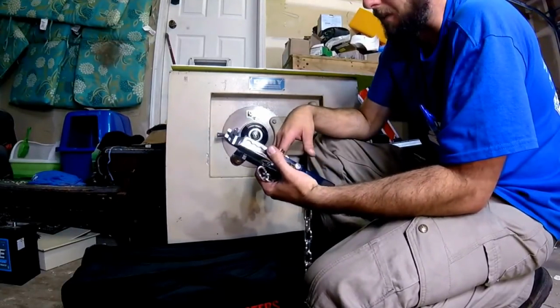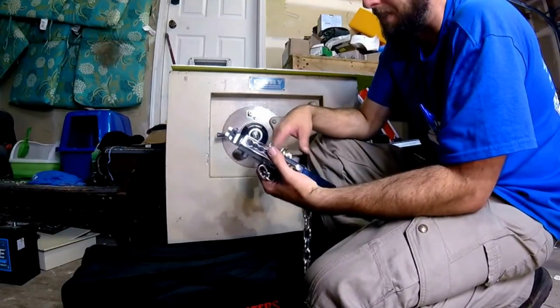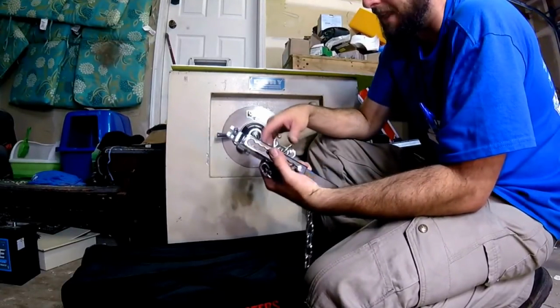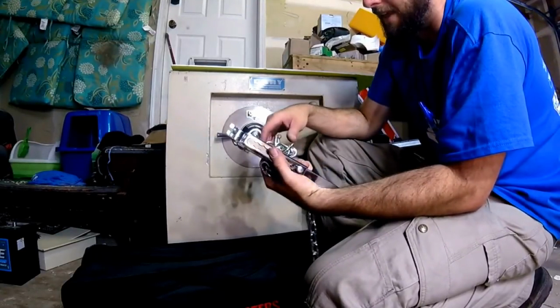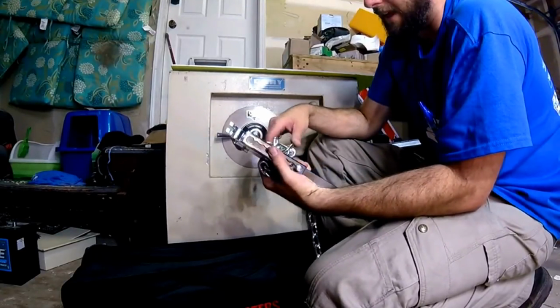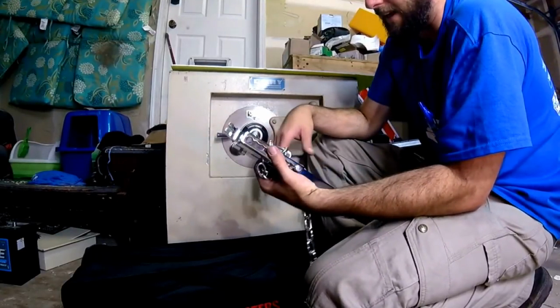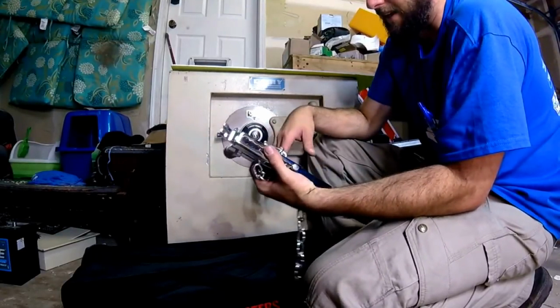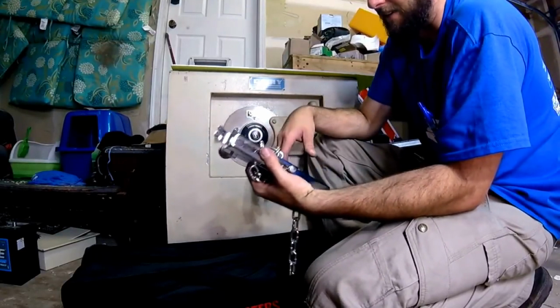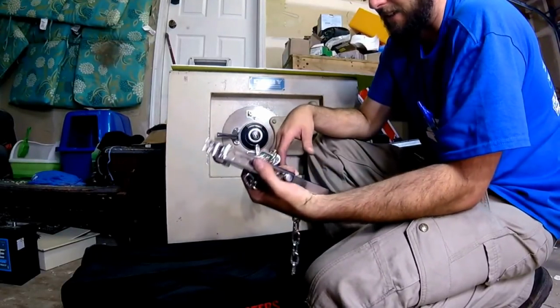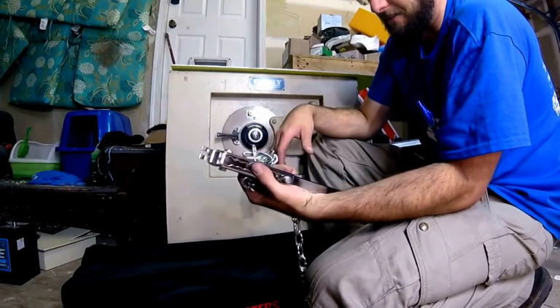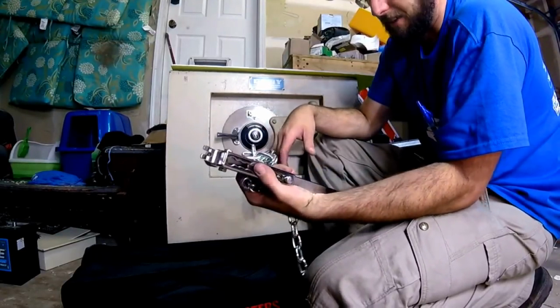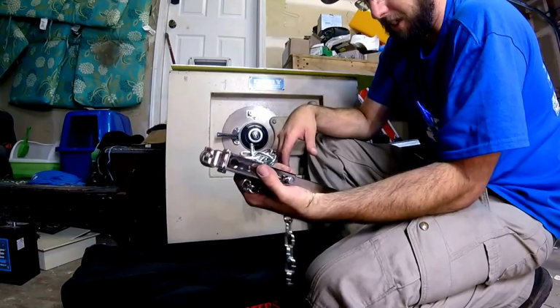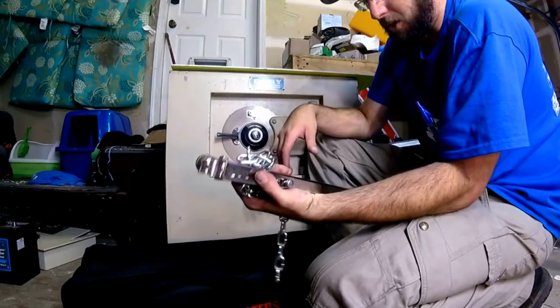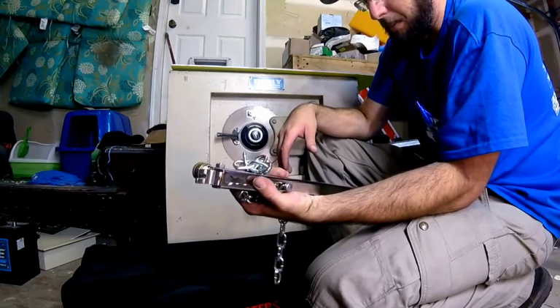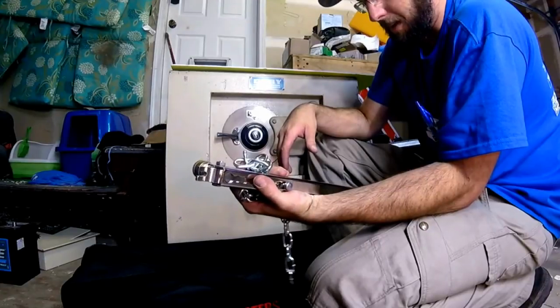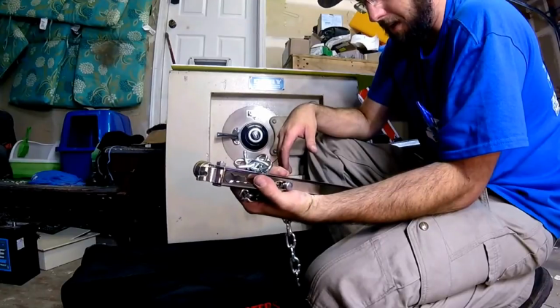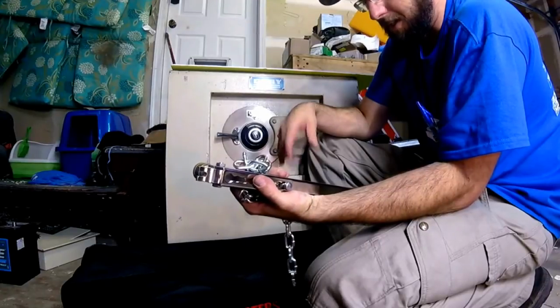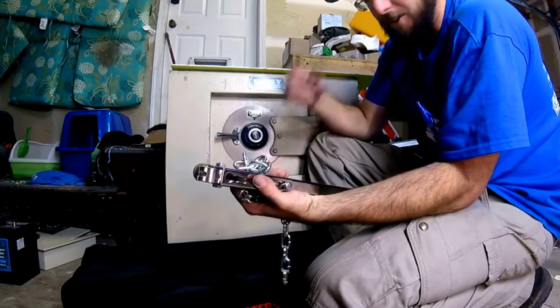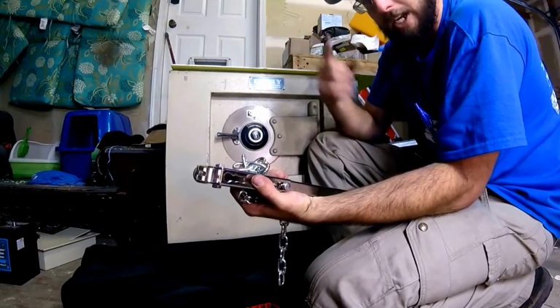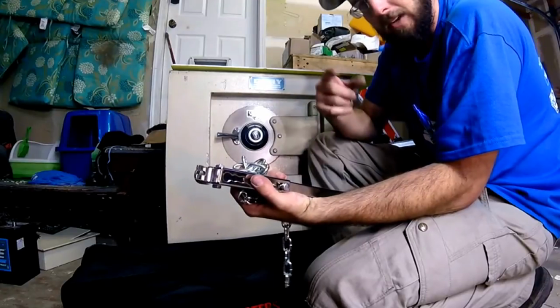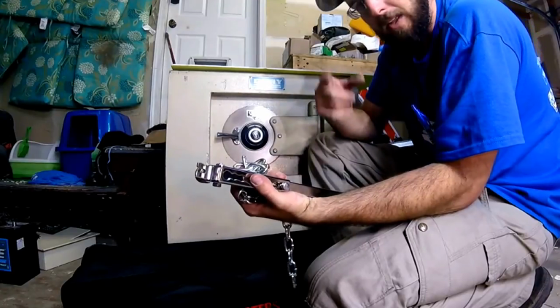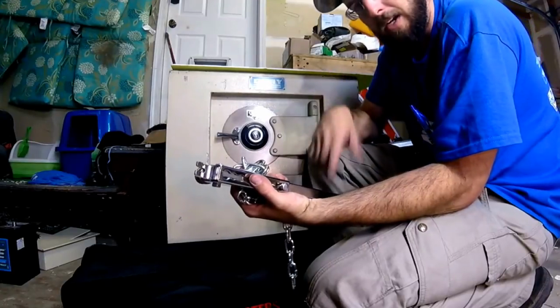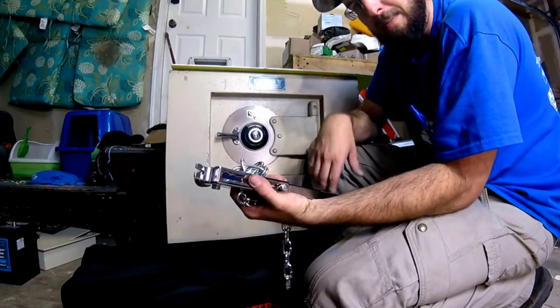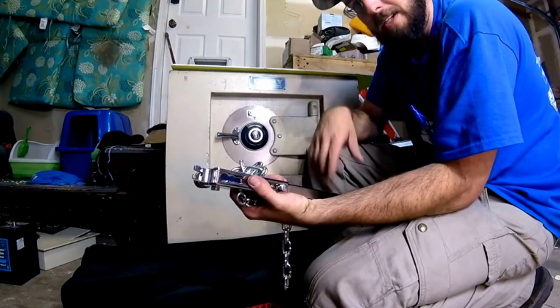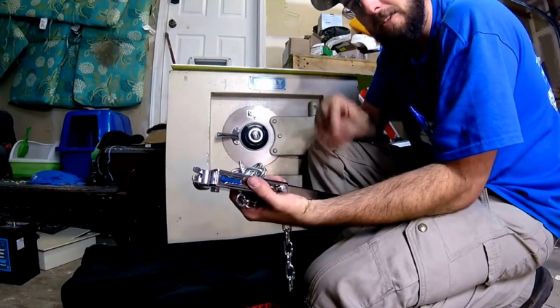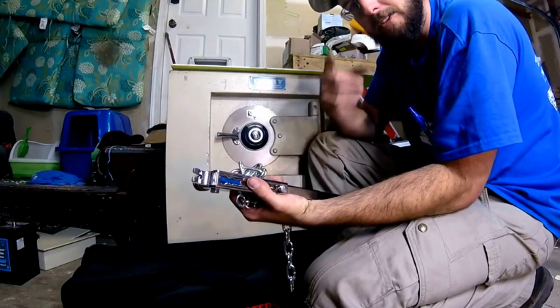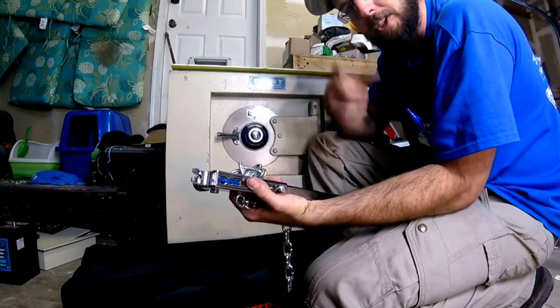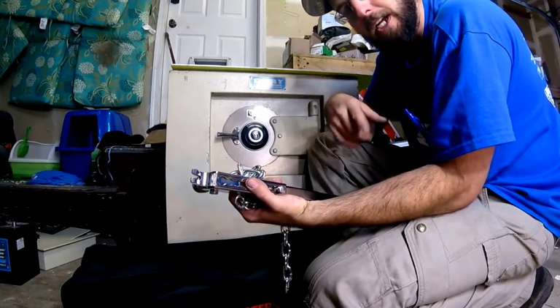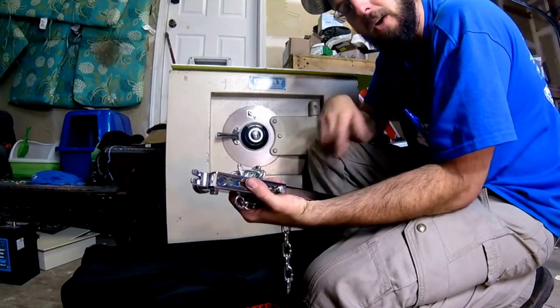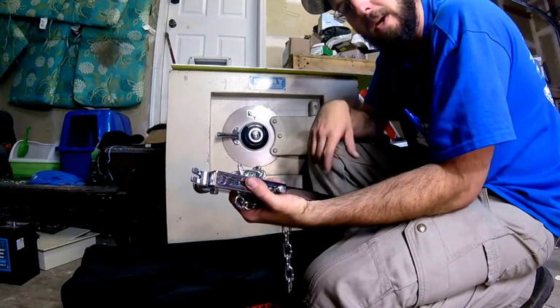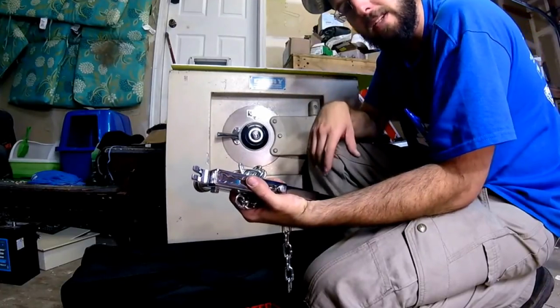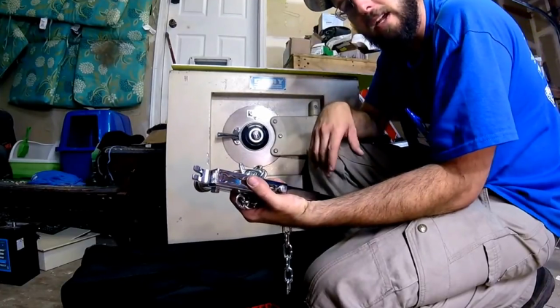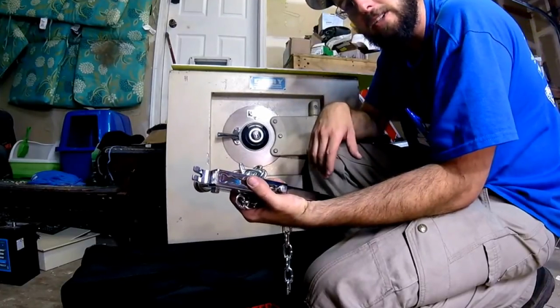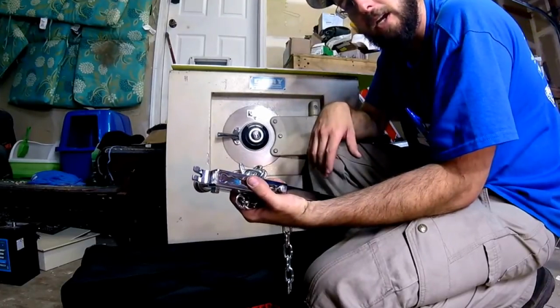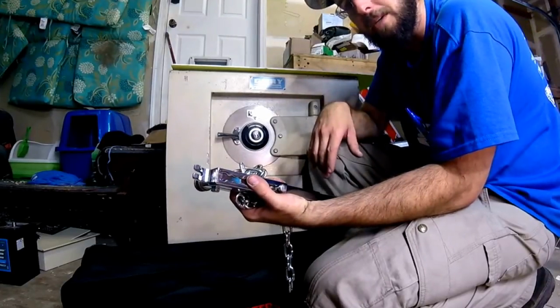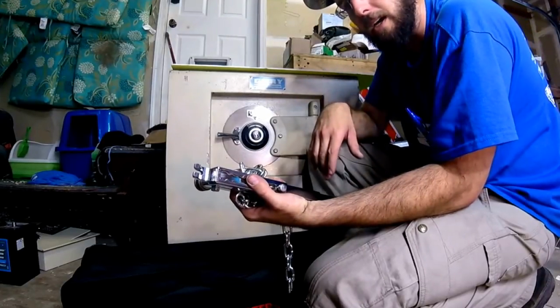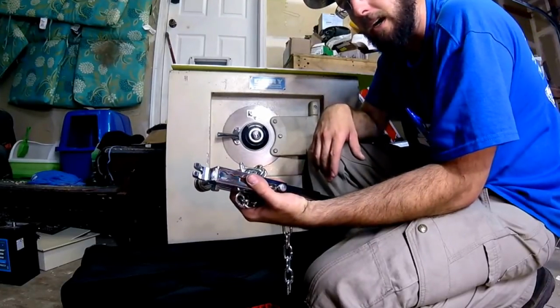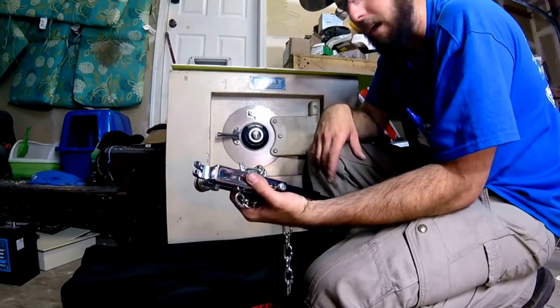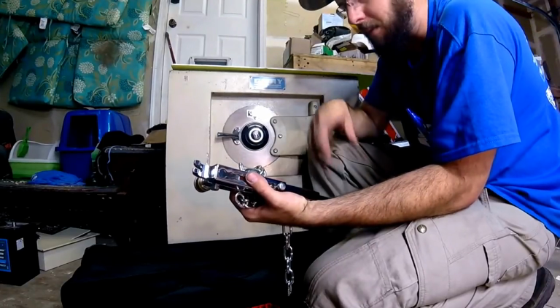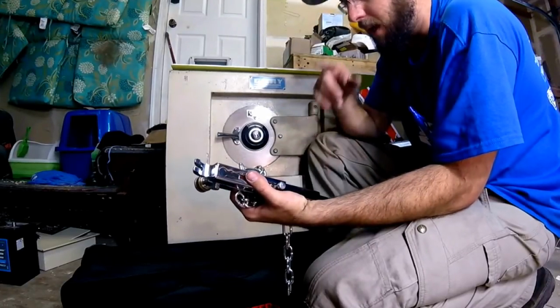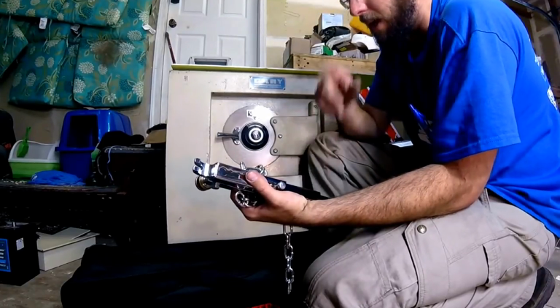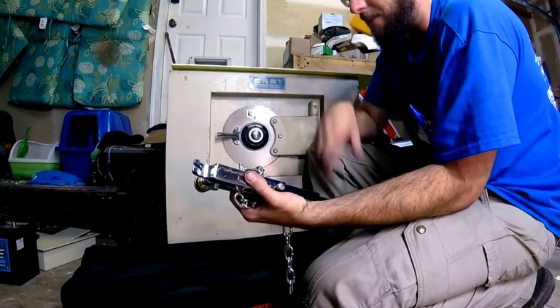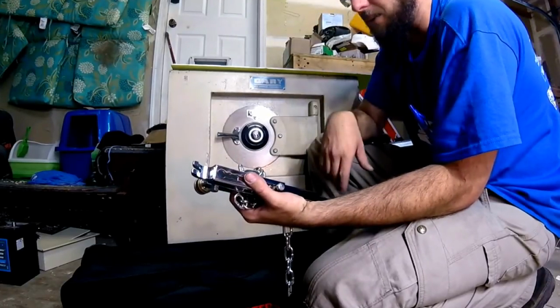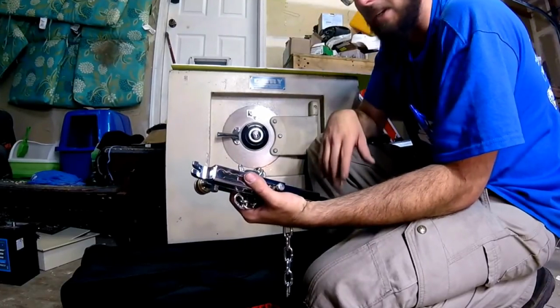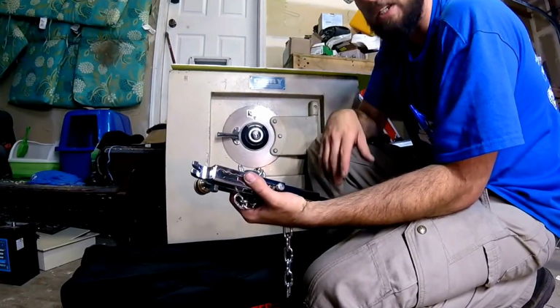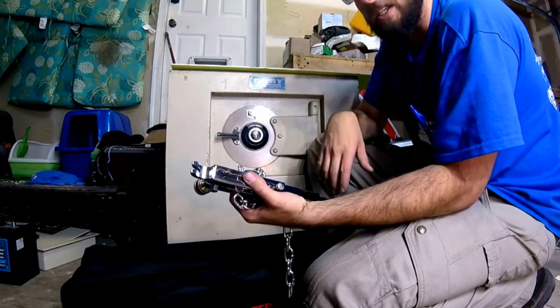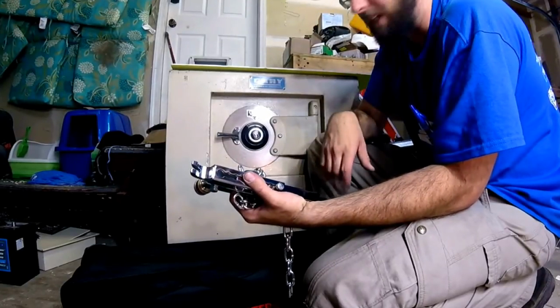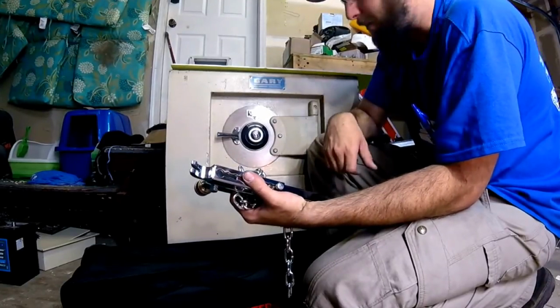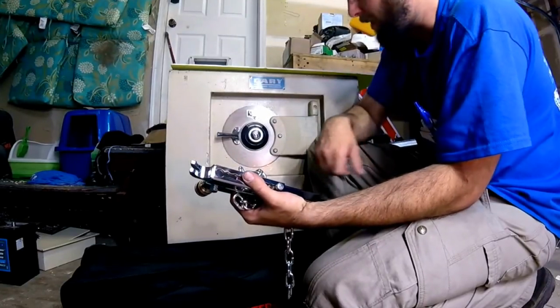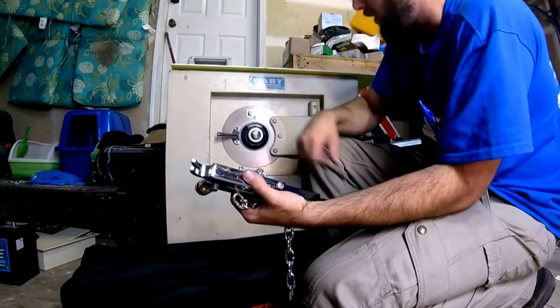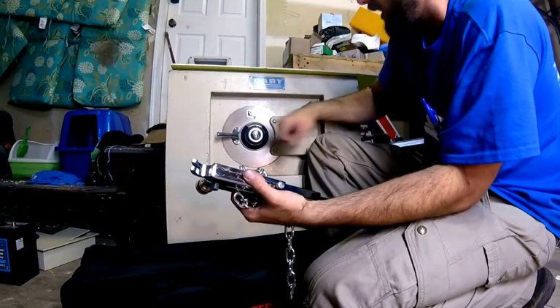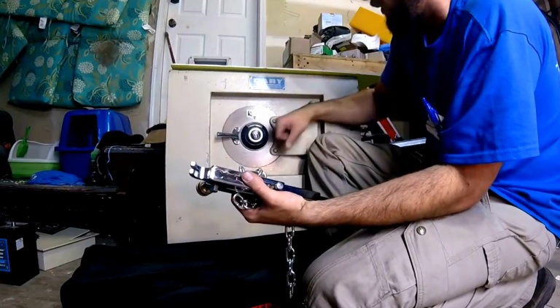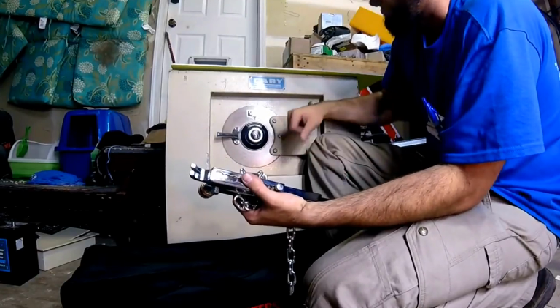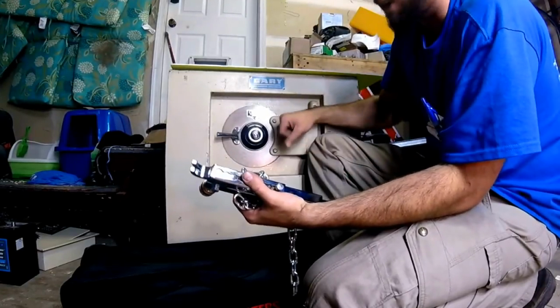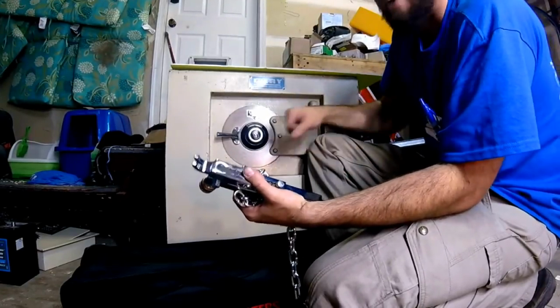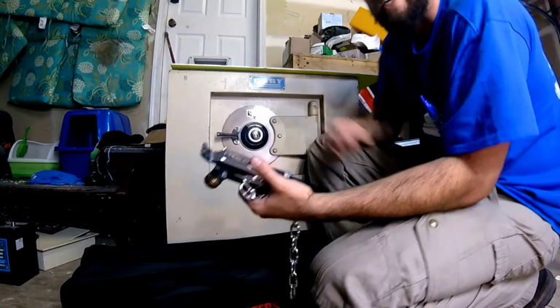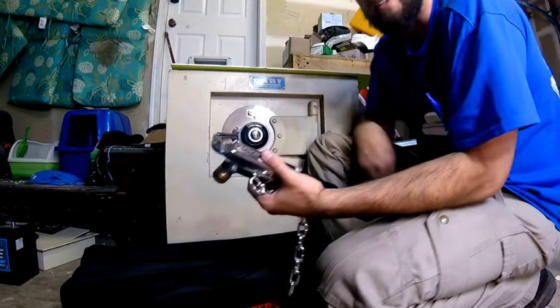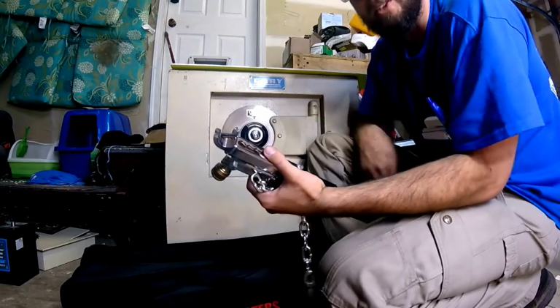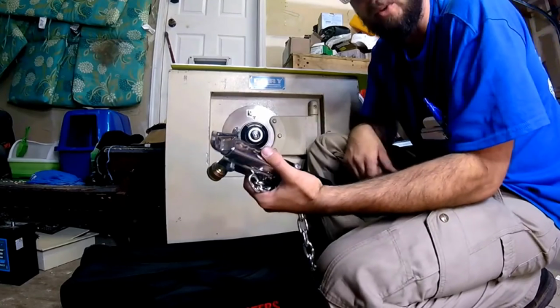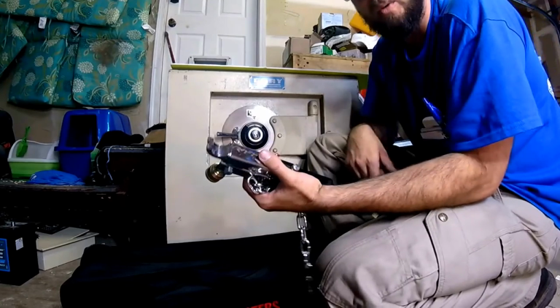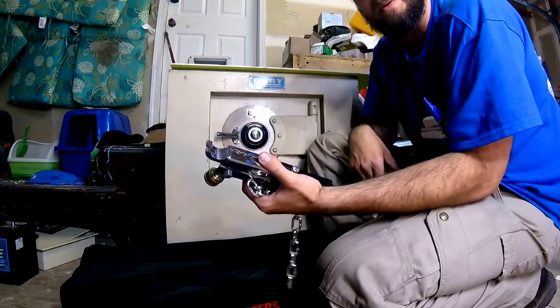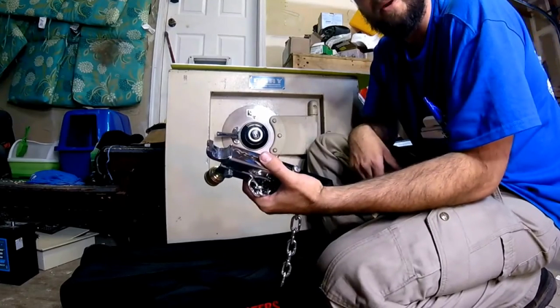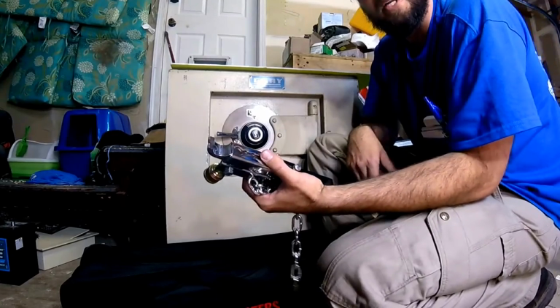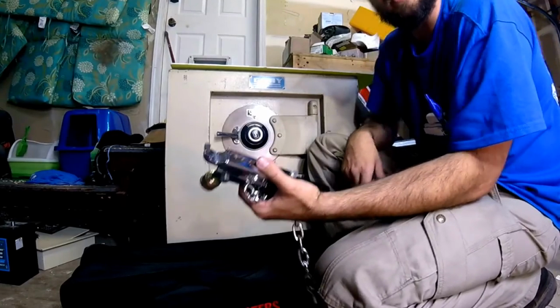Definitely a cool product. Check out Lockmasters. Check out WayneLockShop.com — if you want to see the demo, we're going to be cracking this one open right here.